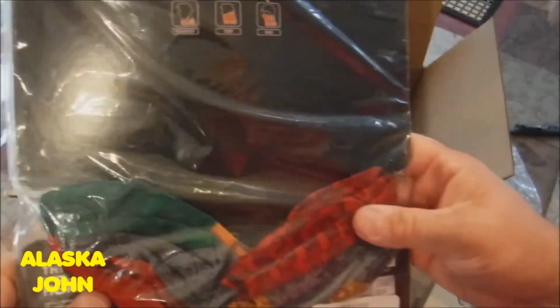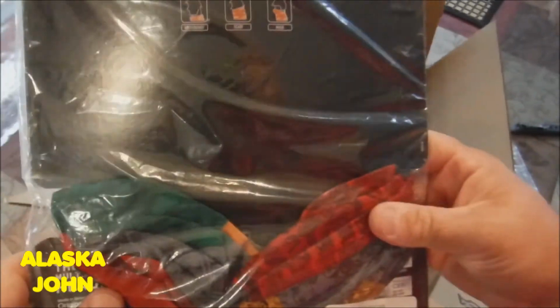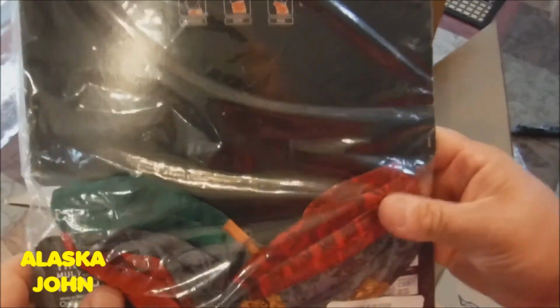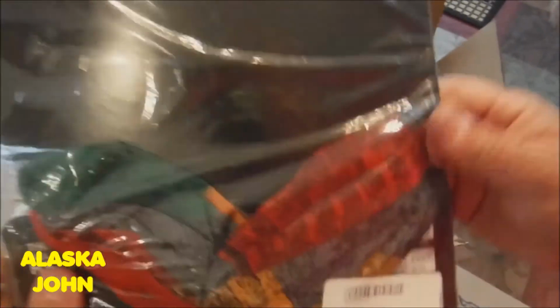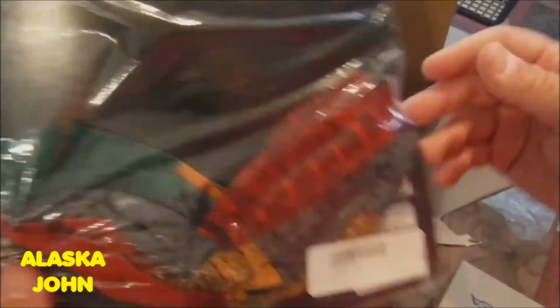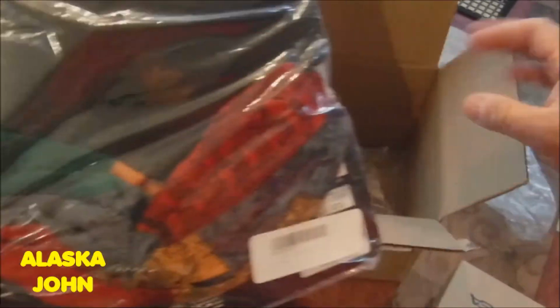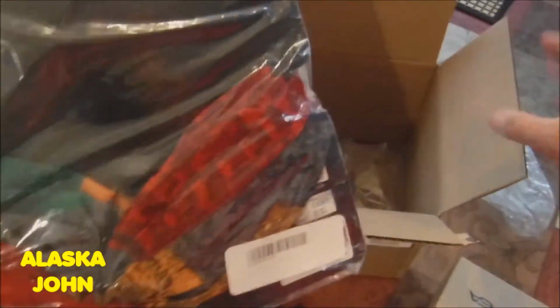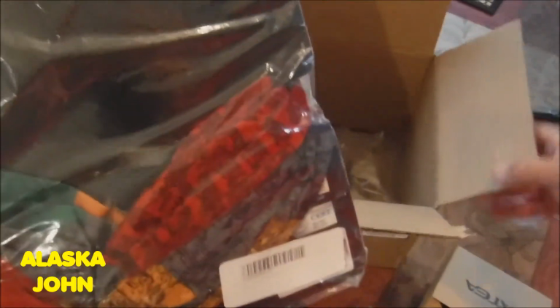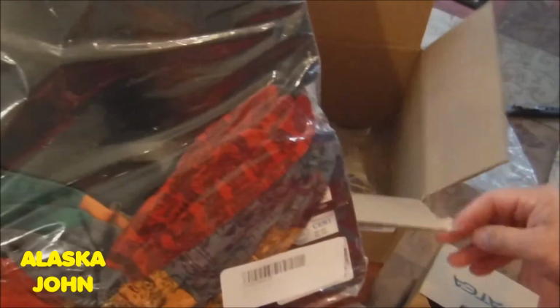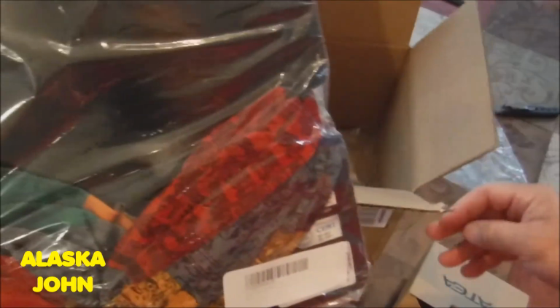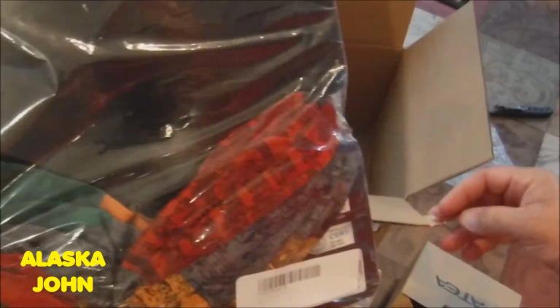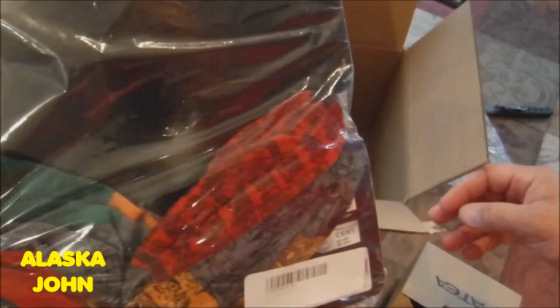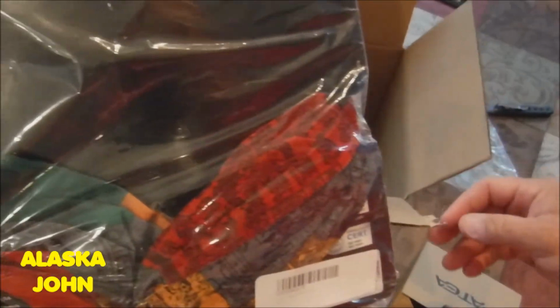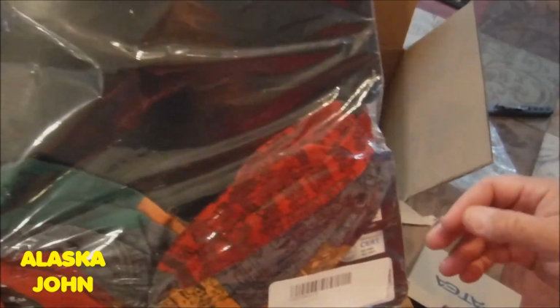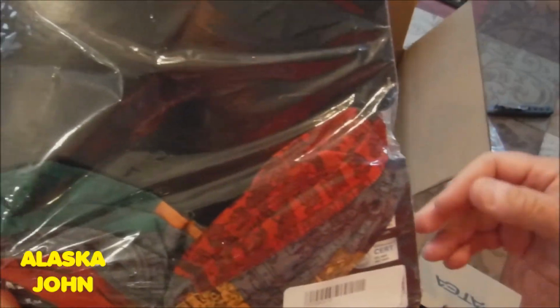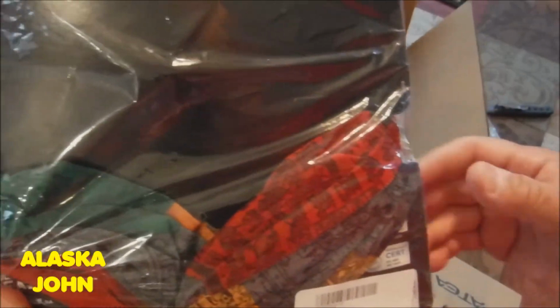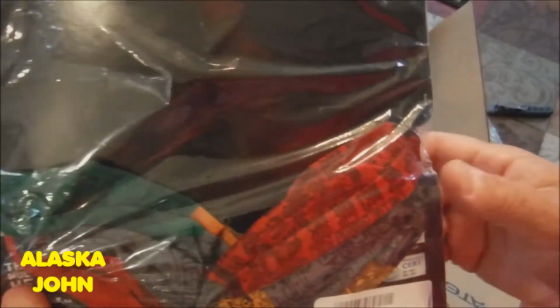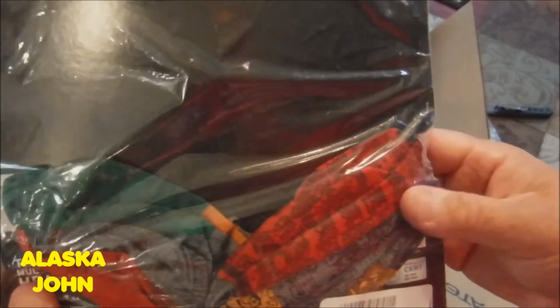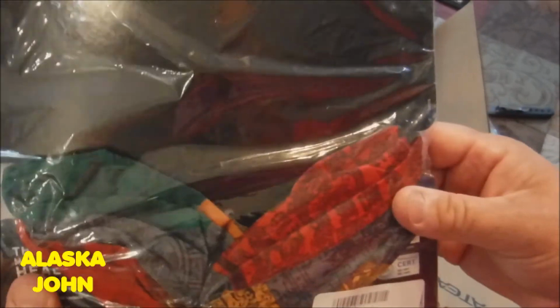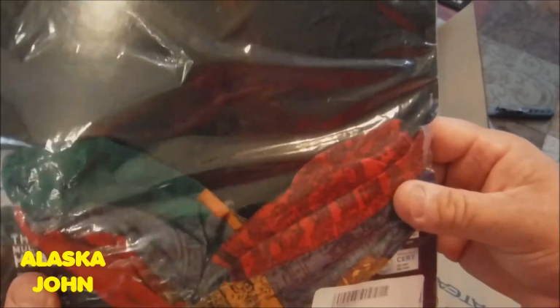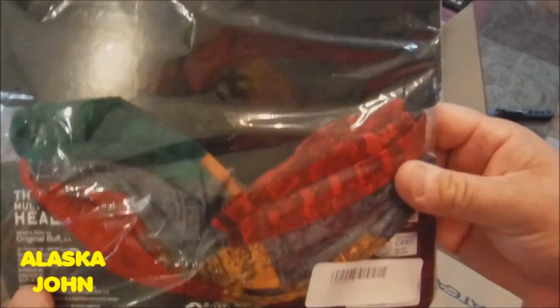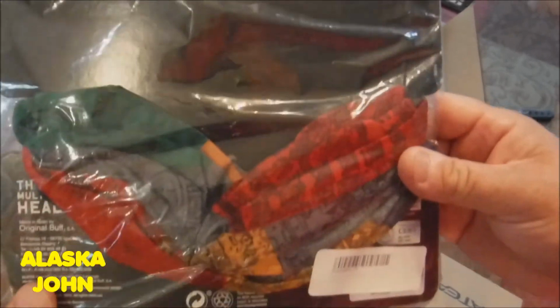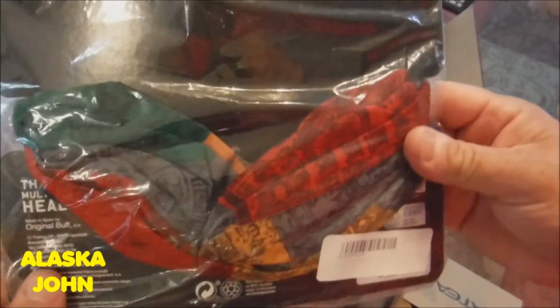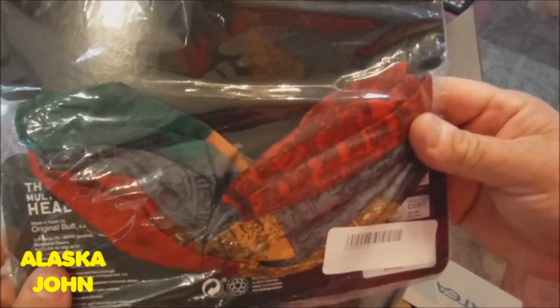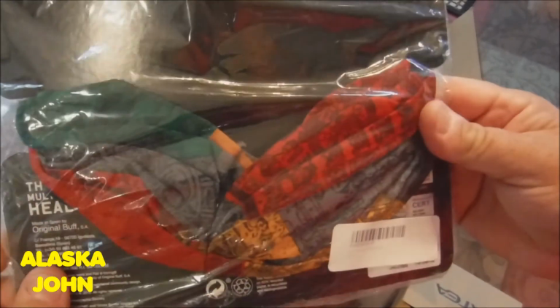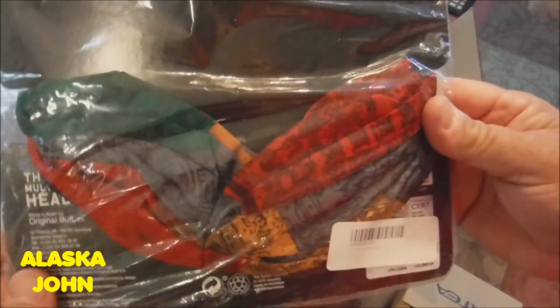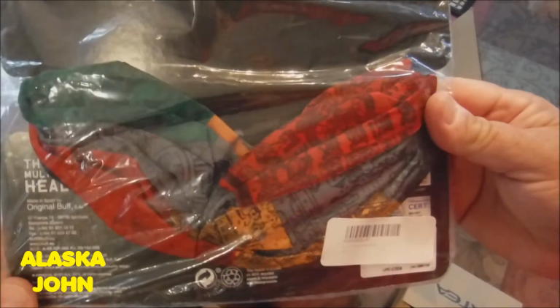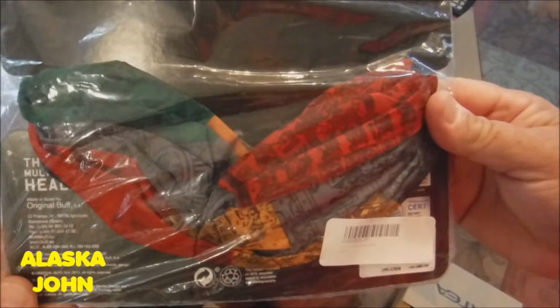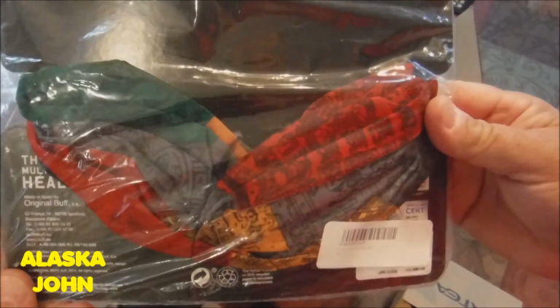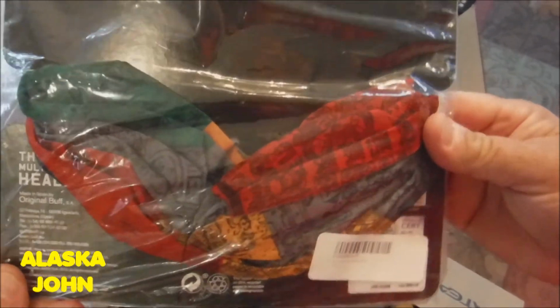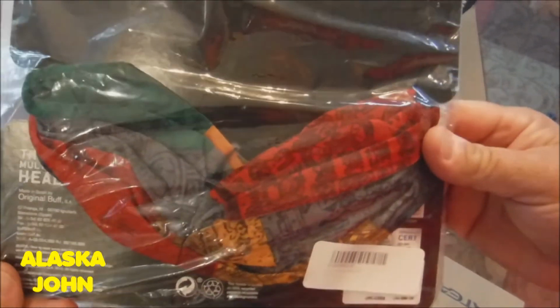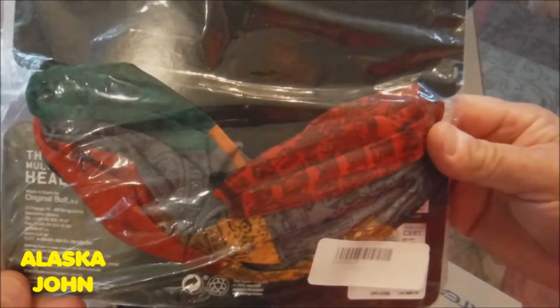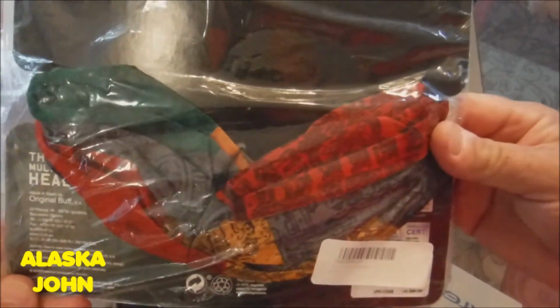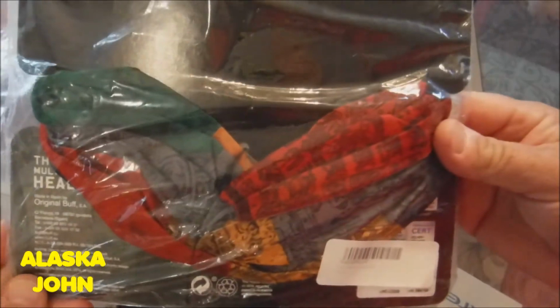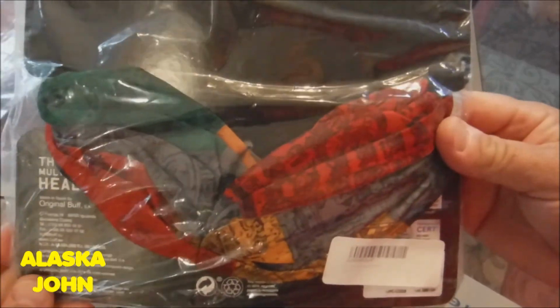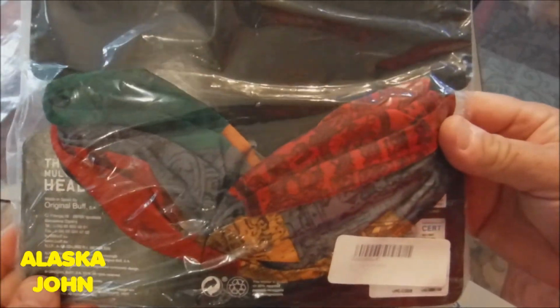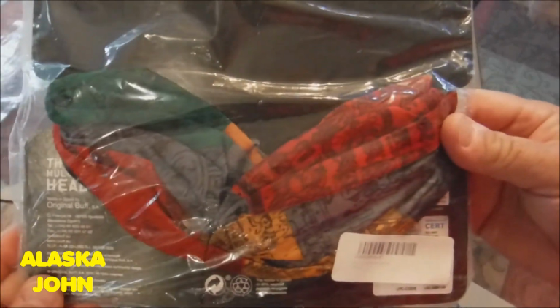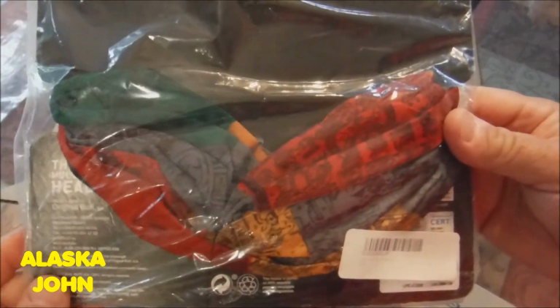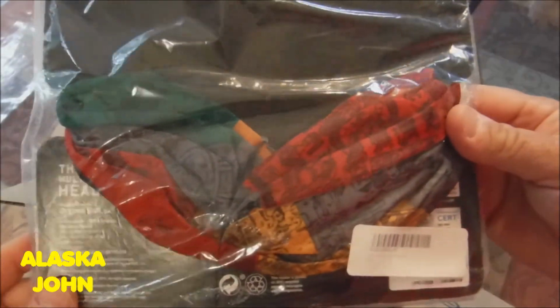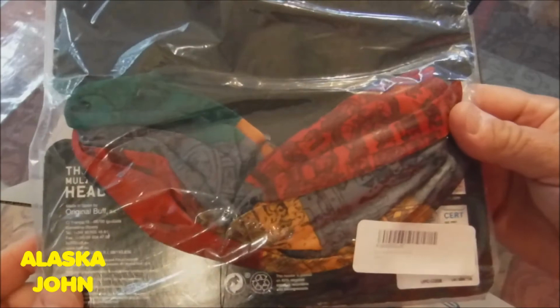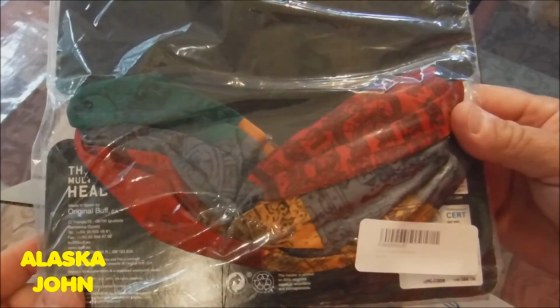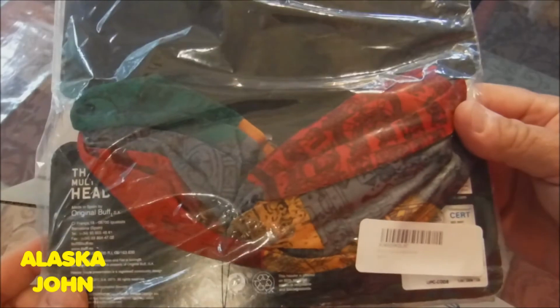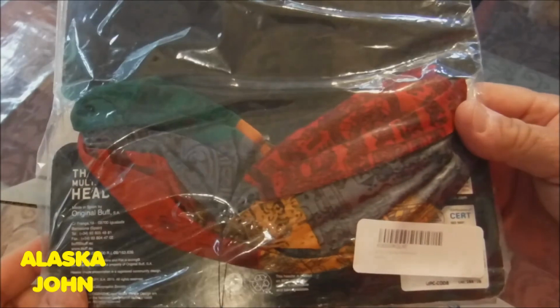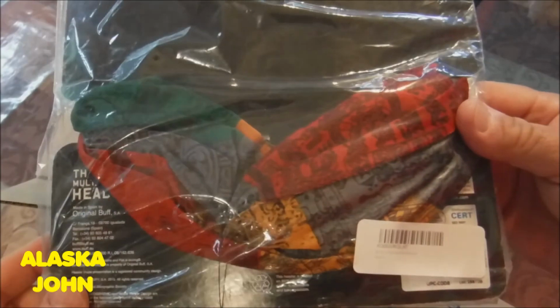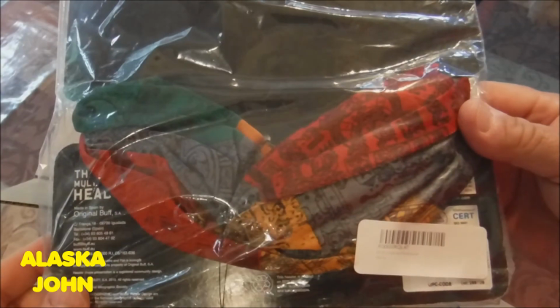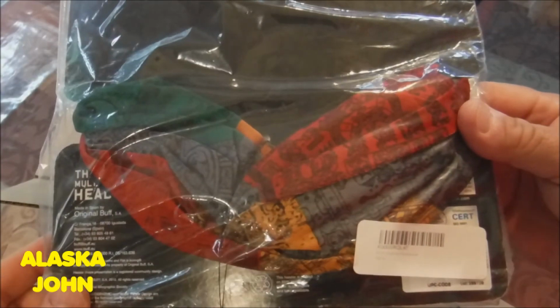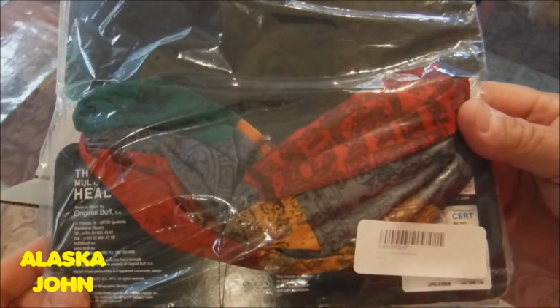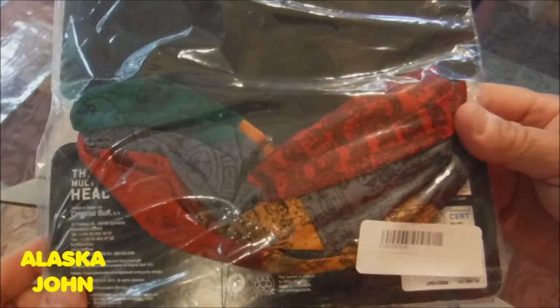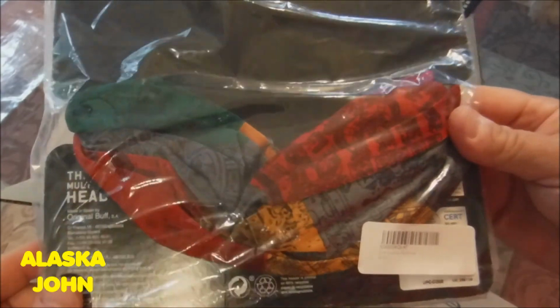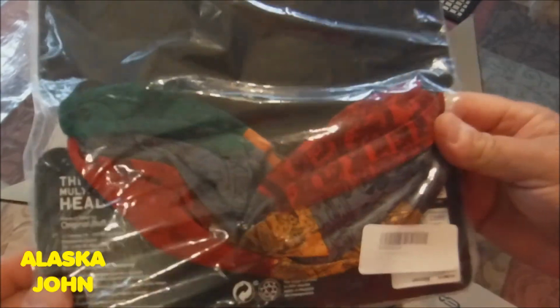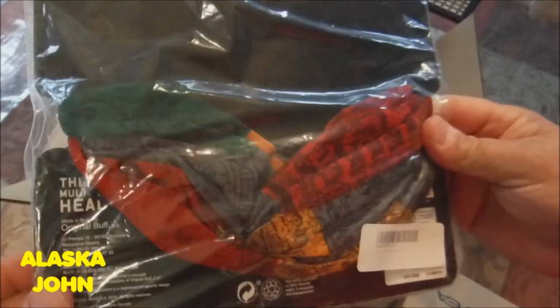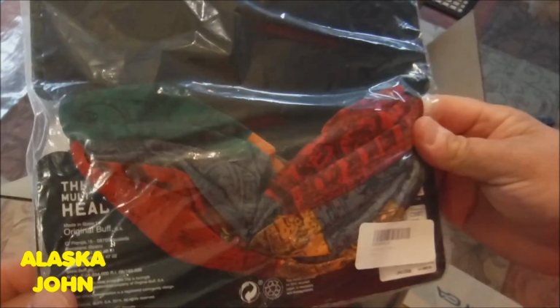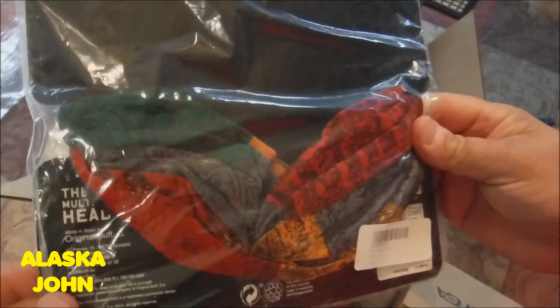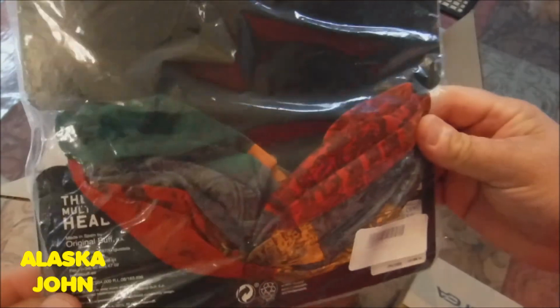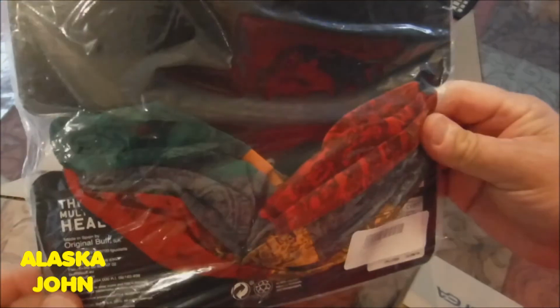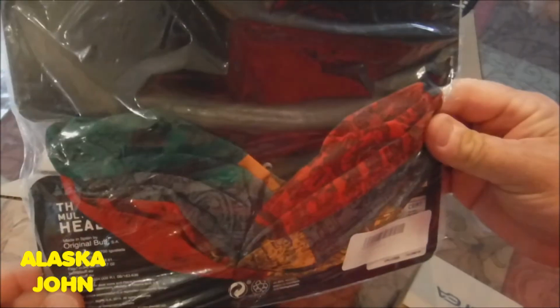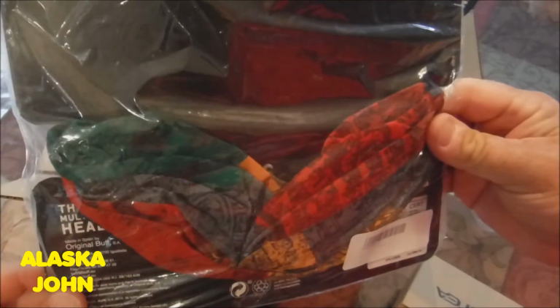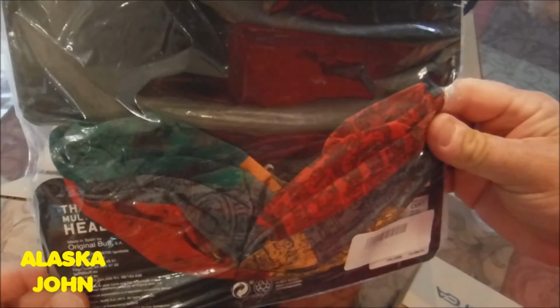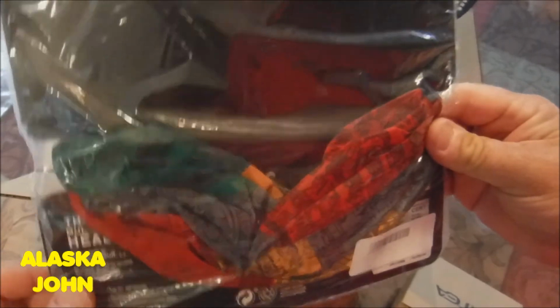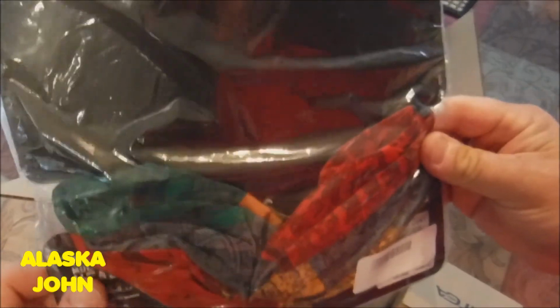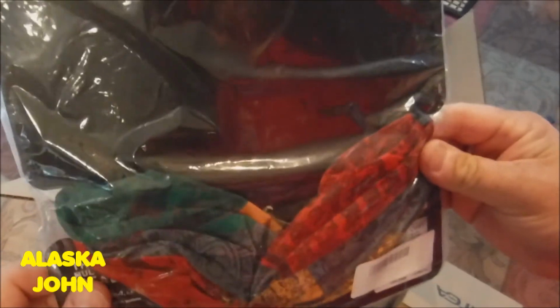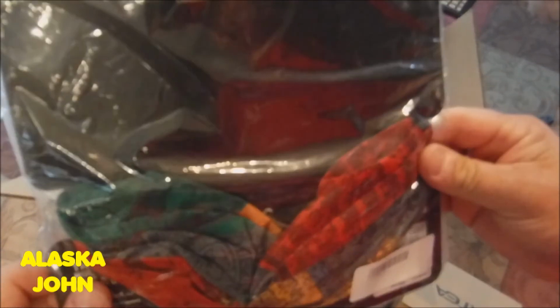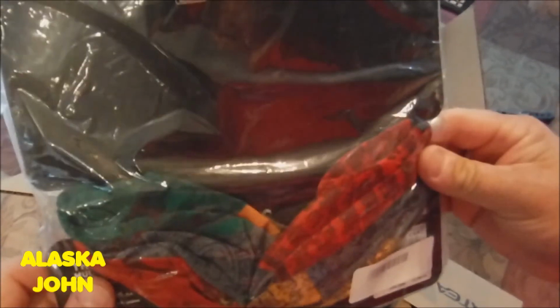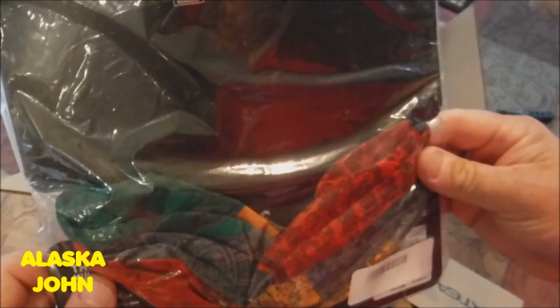All right, I don't have the prices in front of me. I'll put them down in the description as far as what stuff costs.